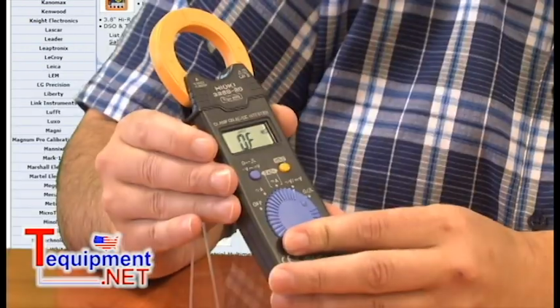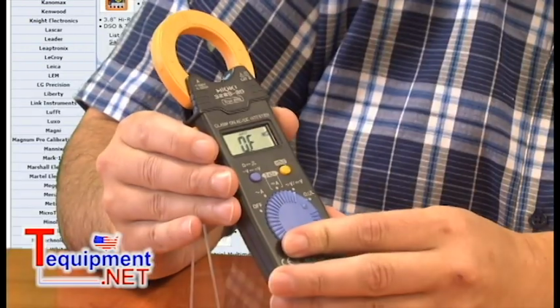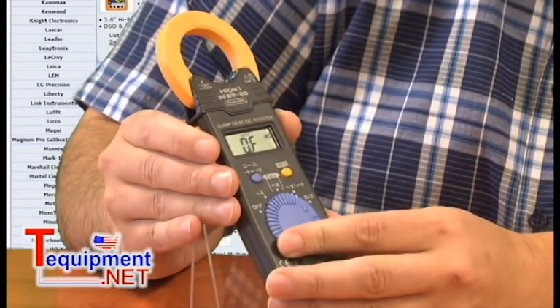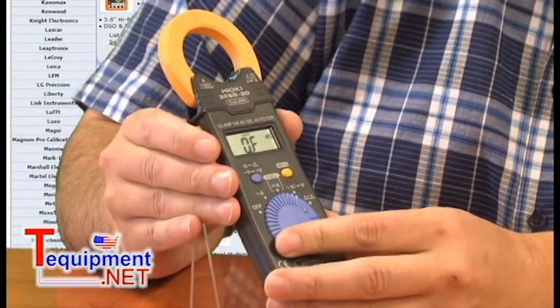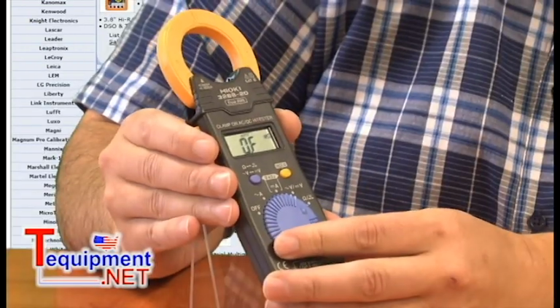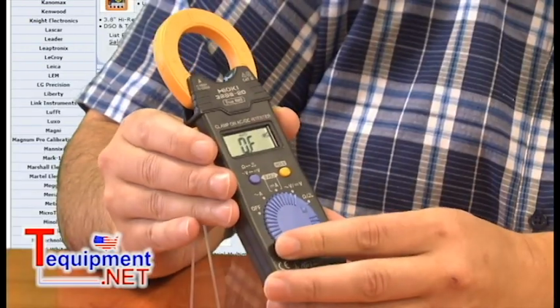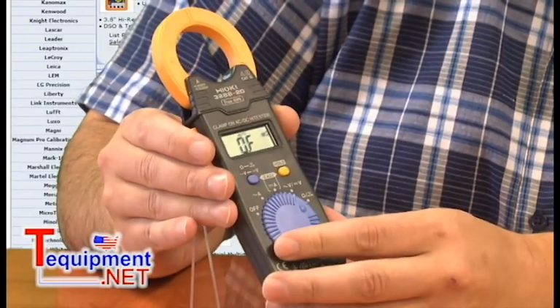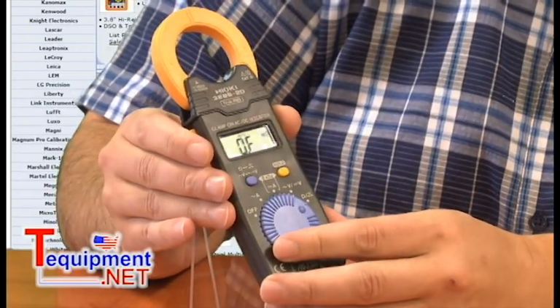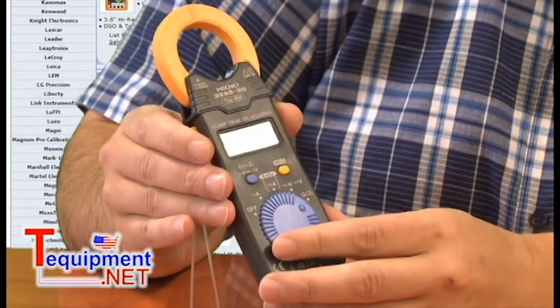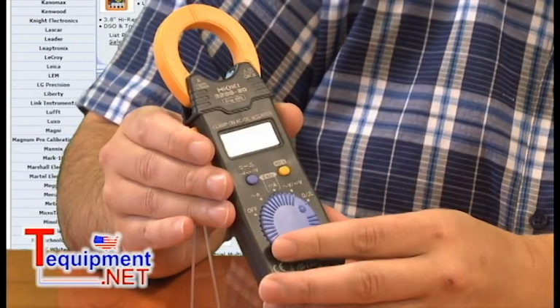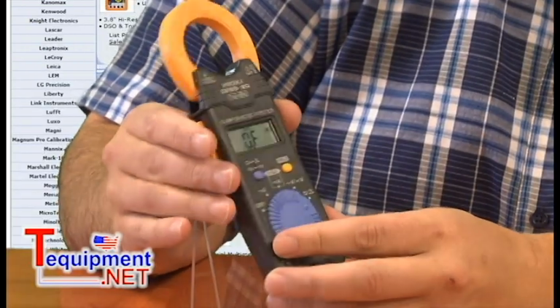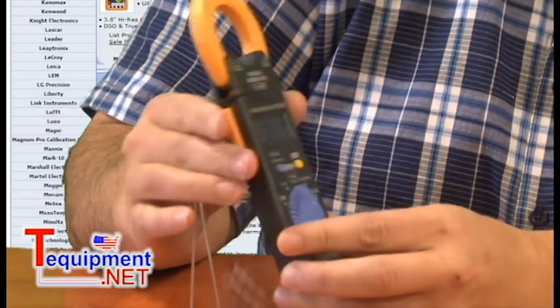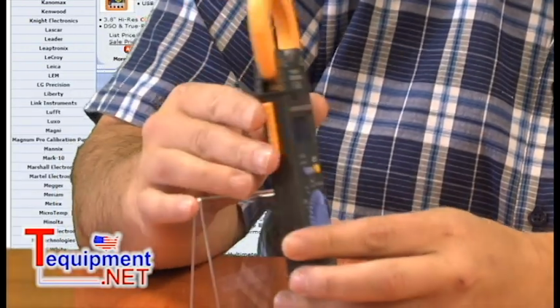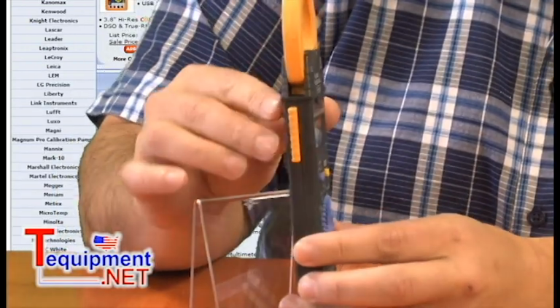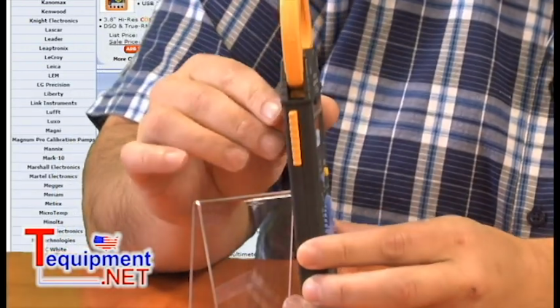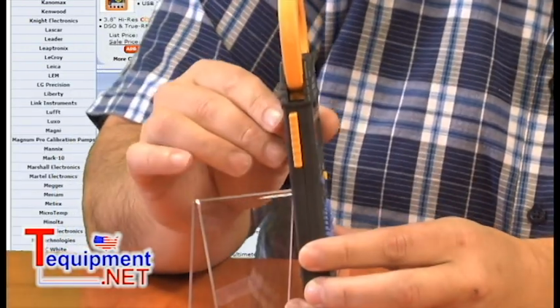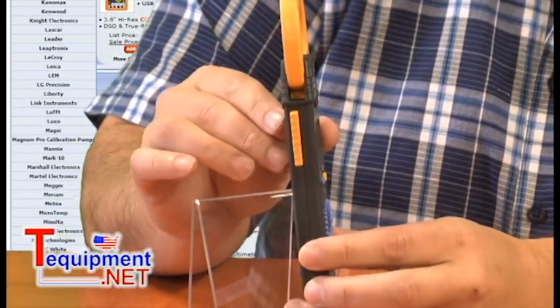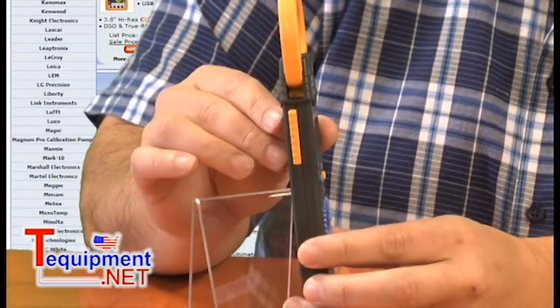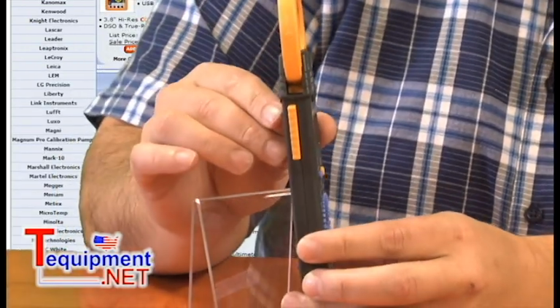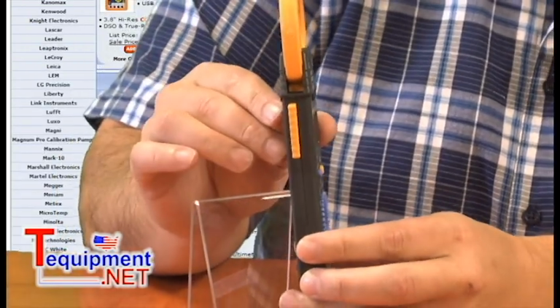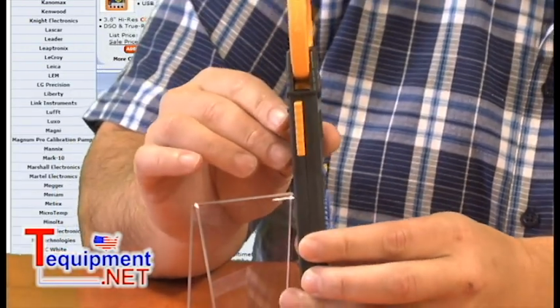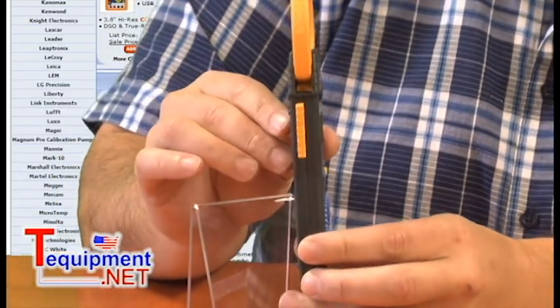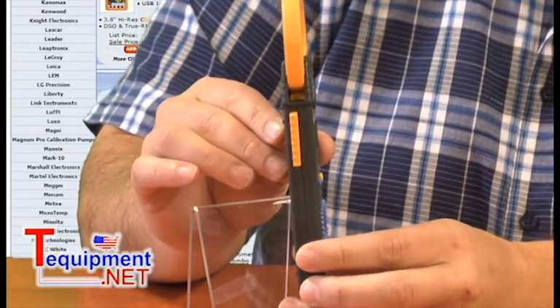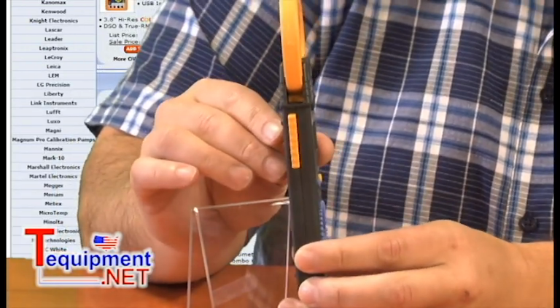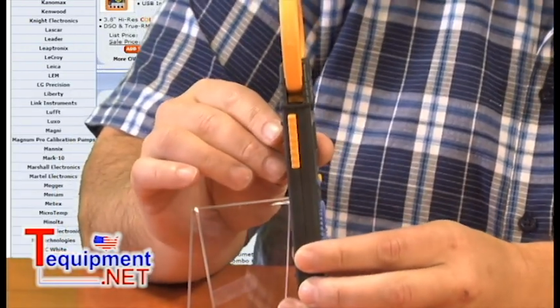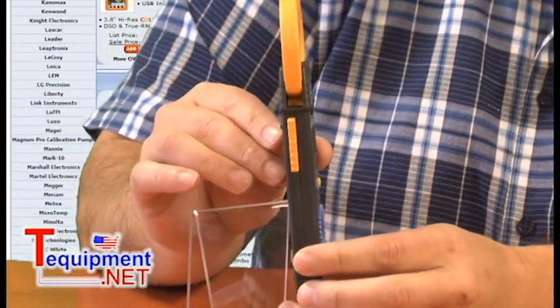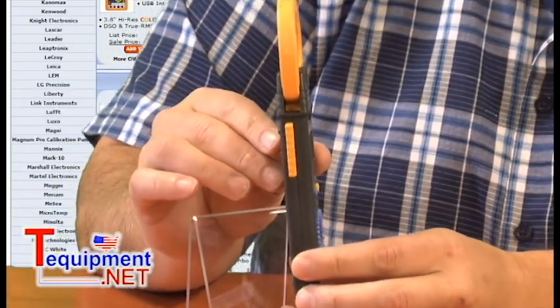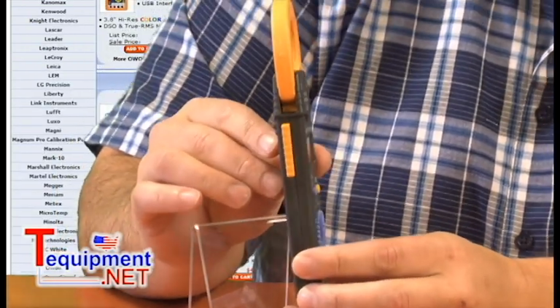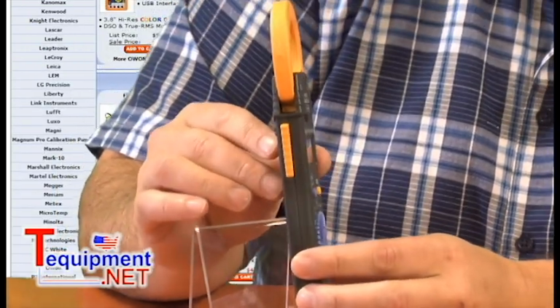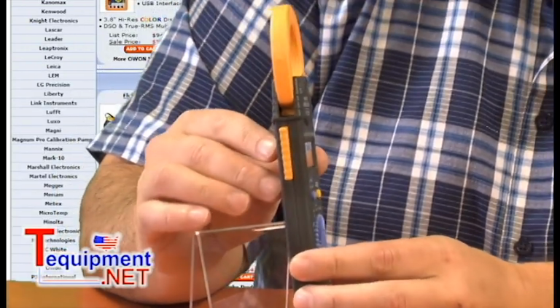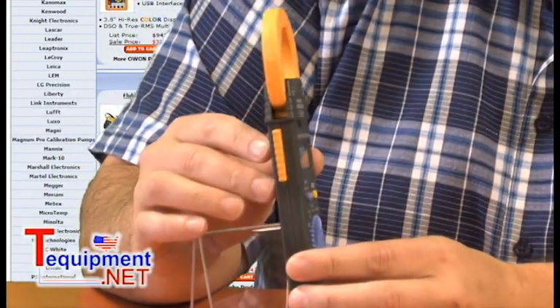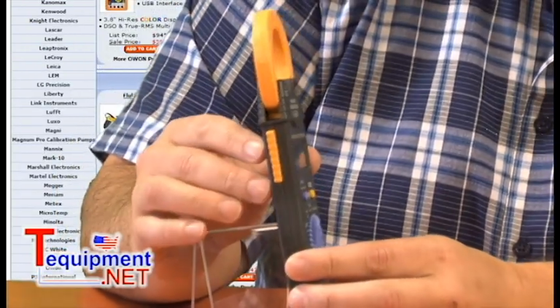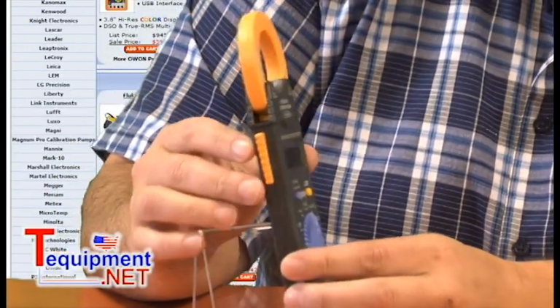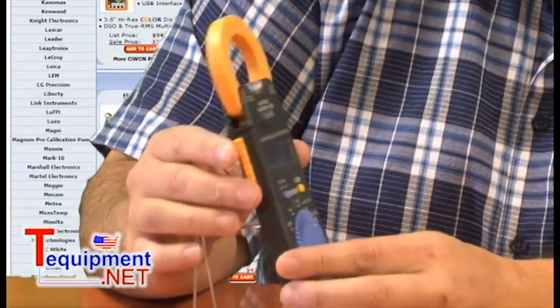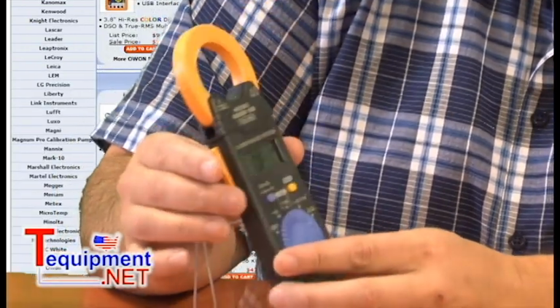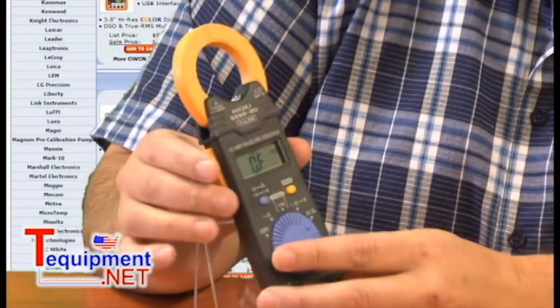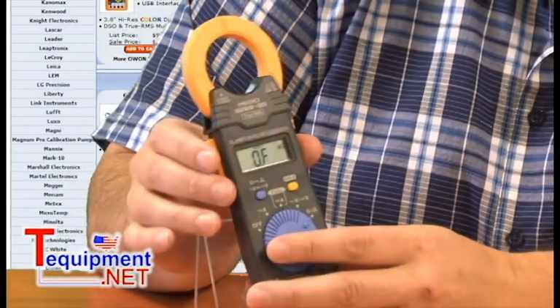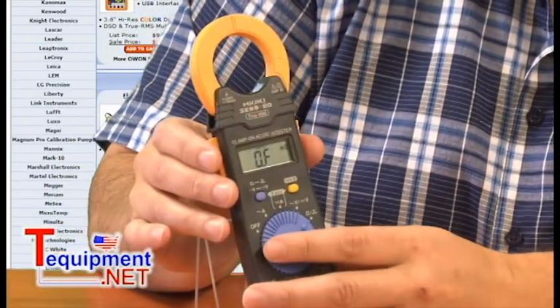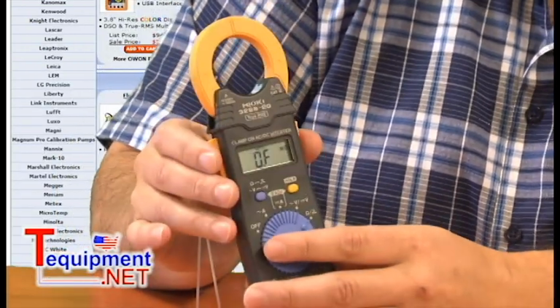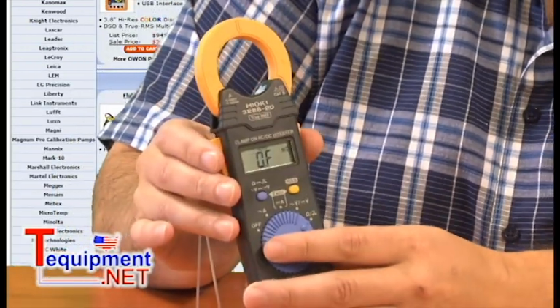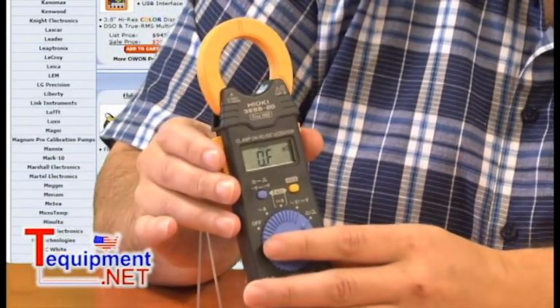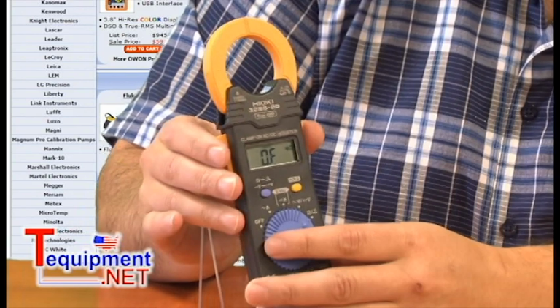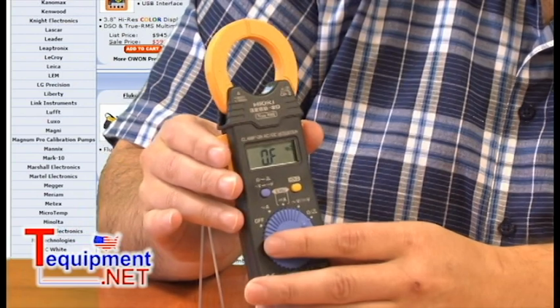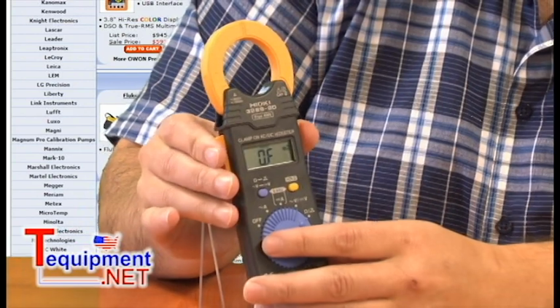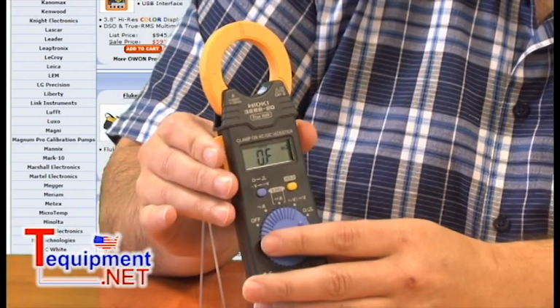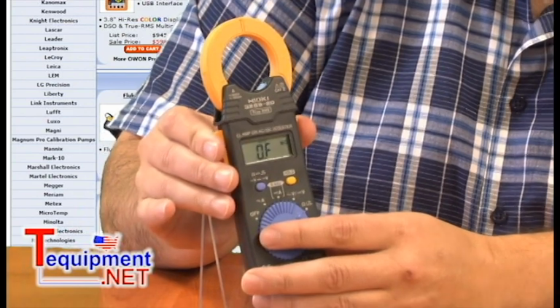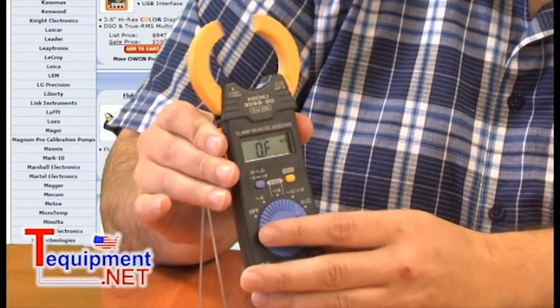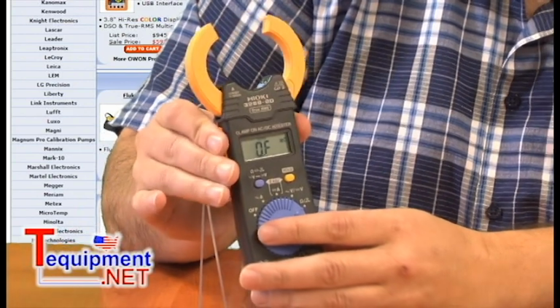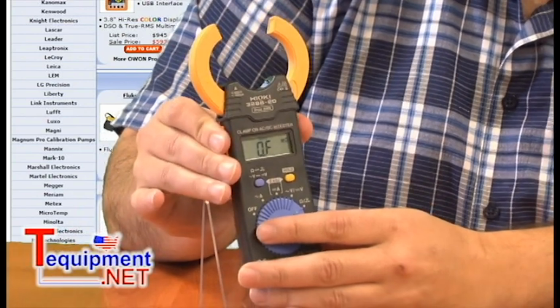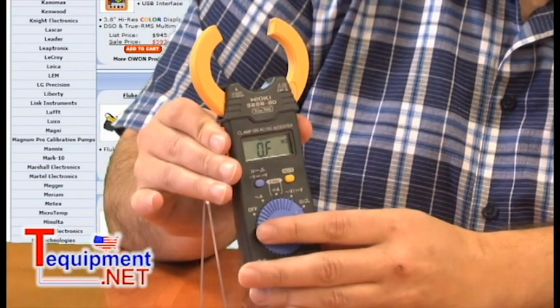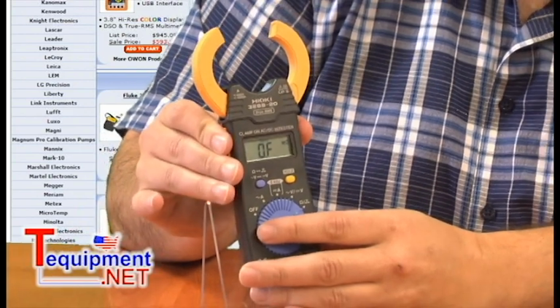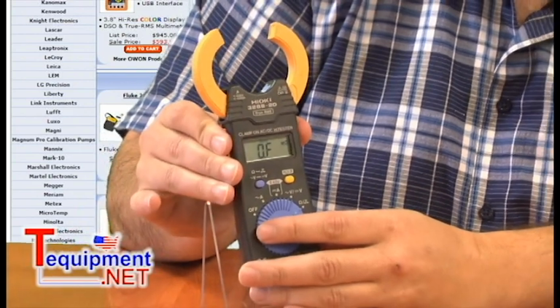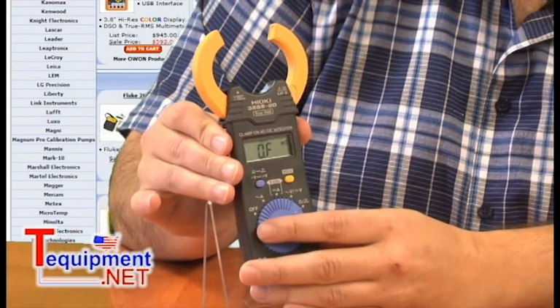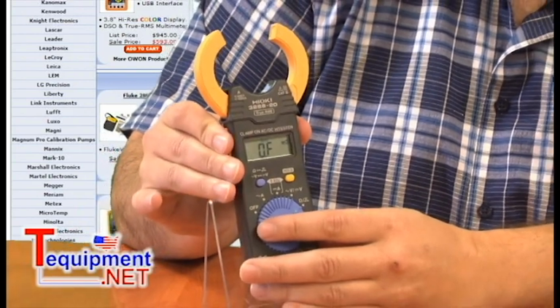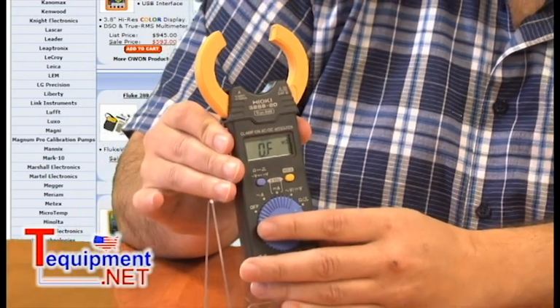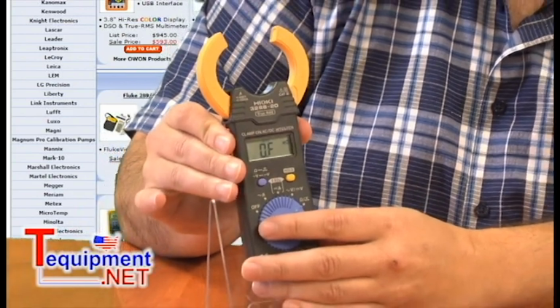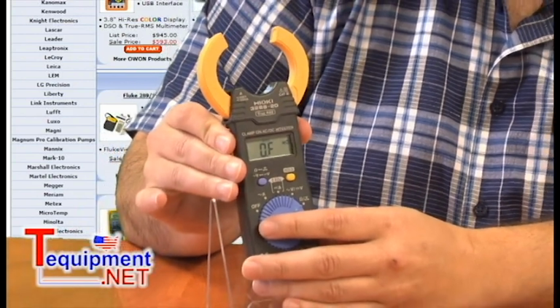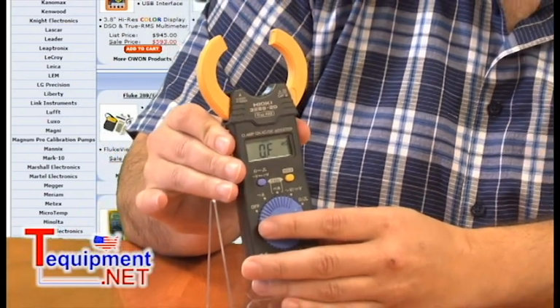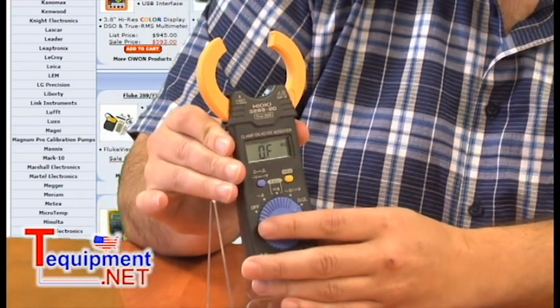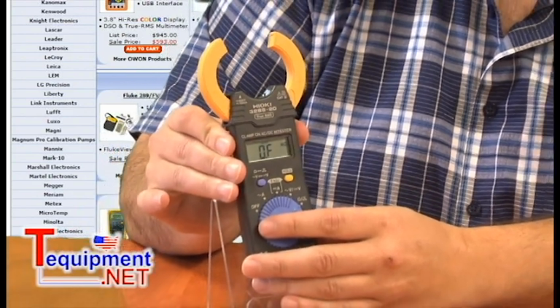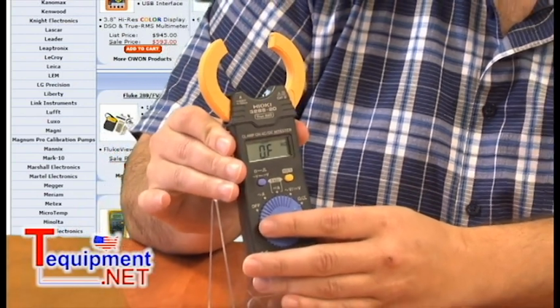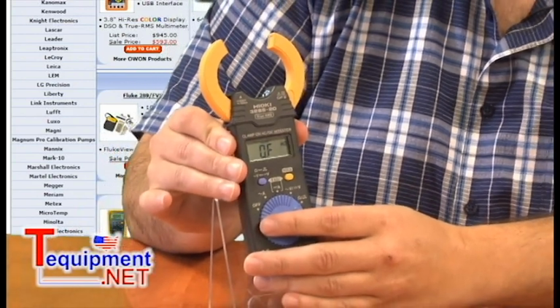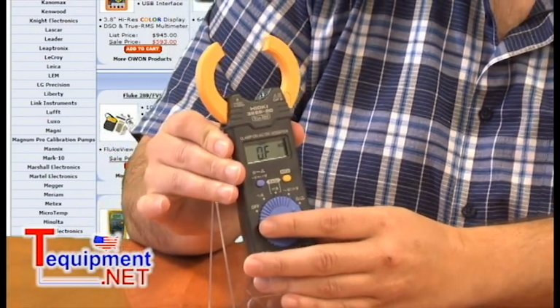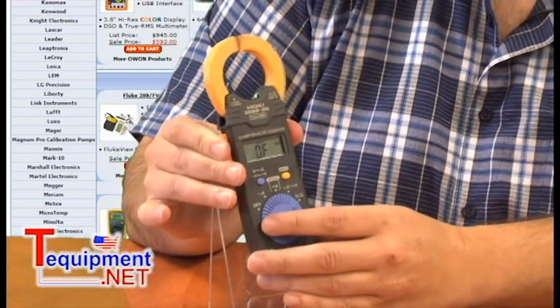One of the nice features about this unit is its size — it's very thin and very light. It also has a split jaw feature, so it makes it very easy to clamp around wires.